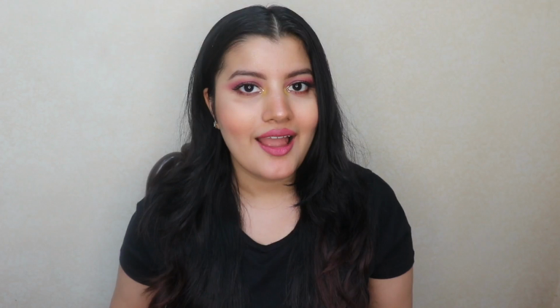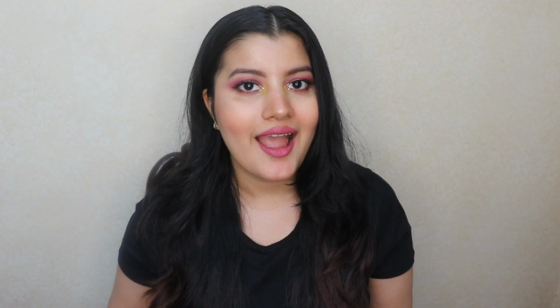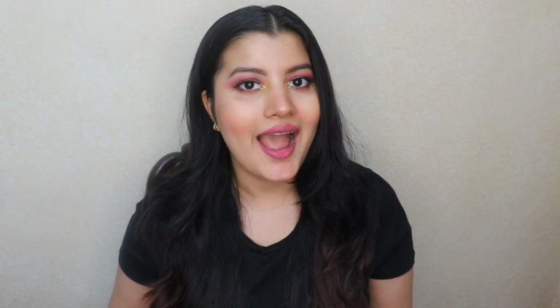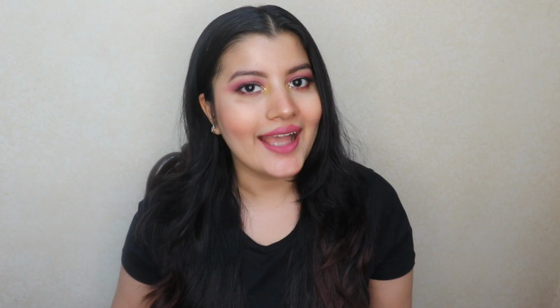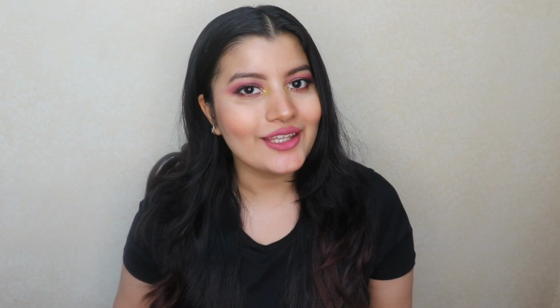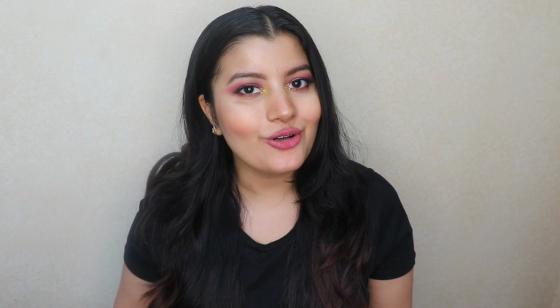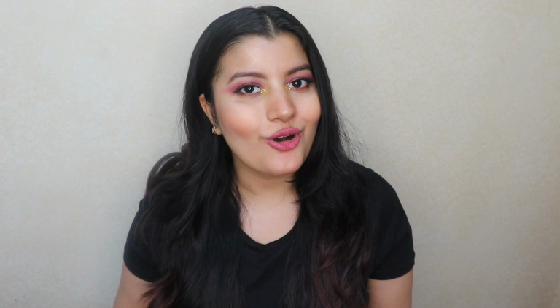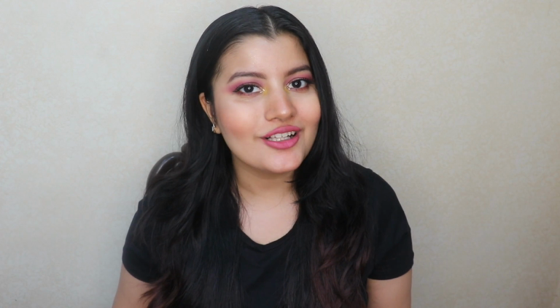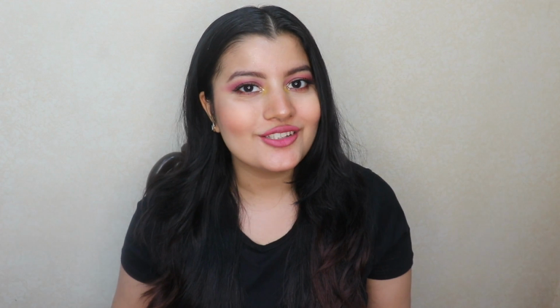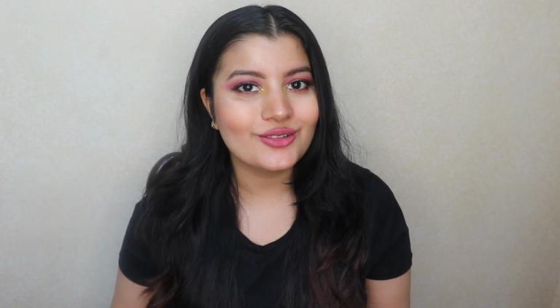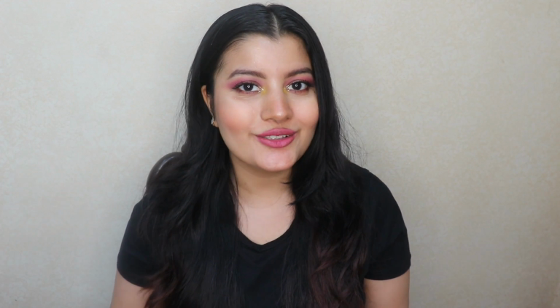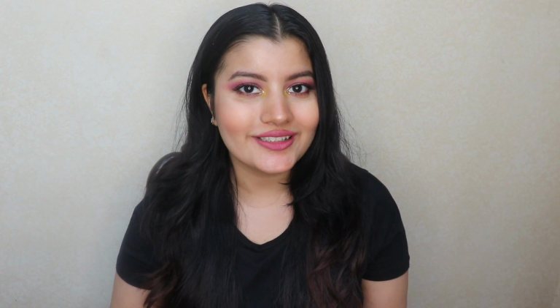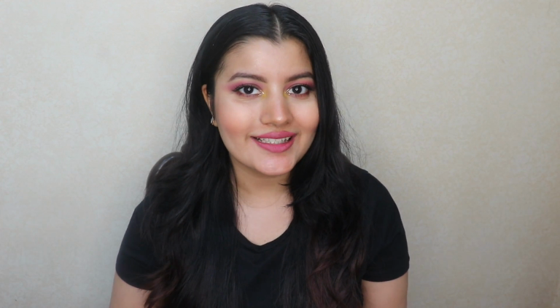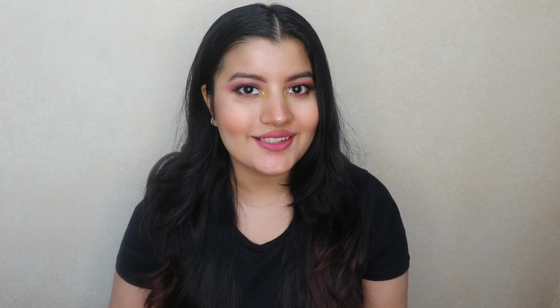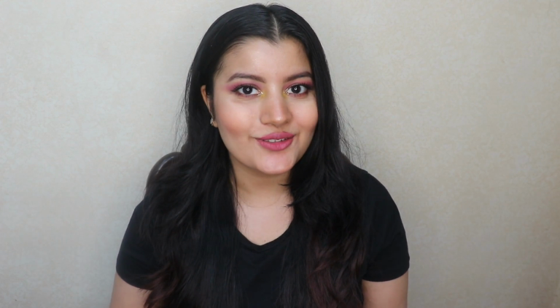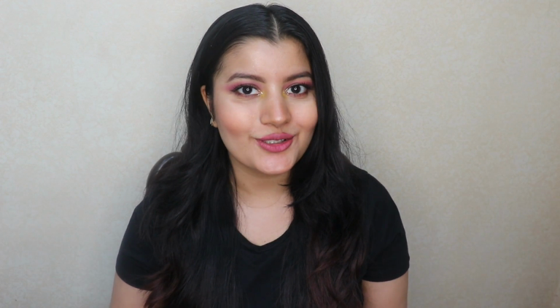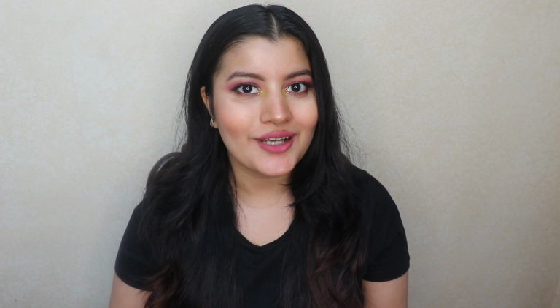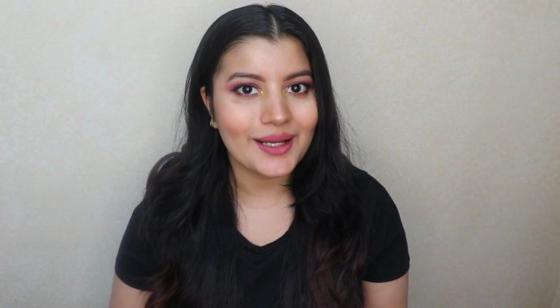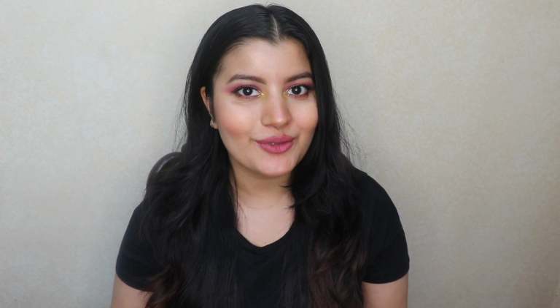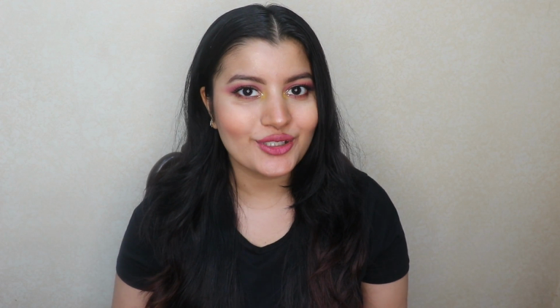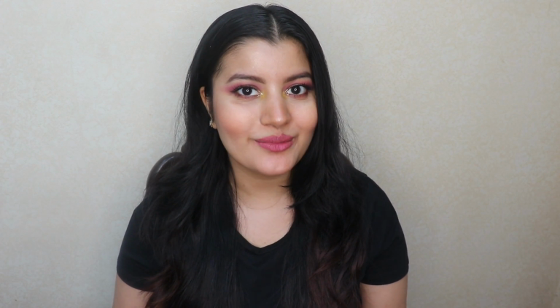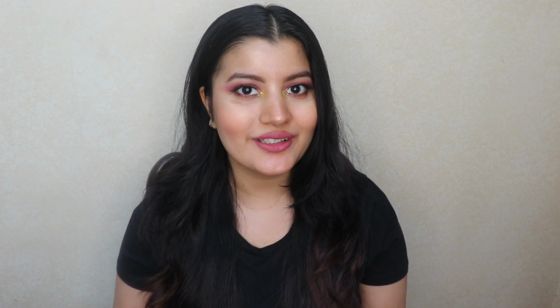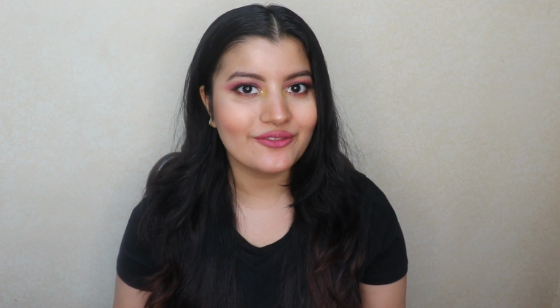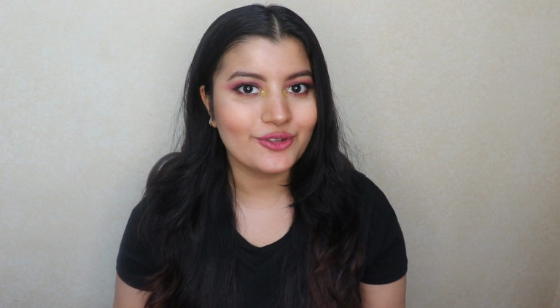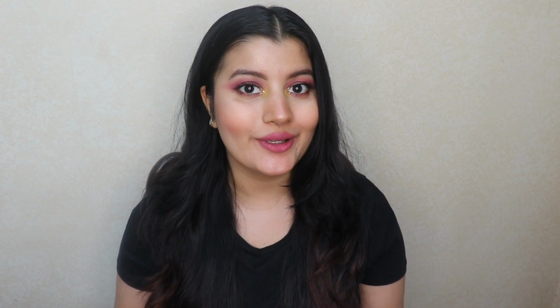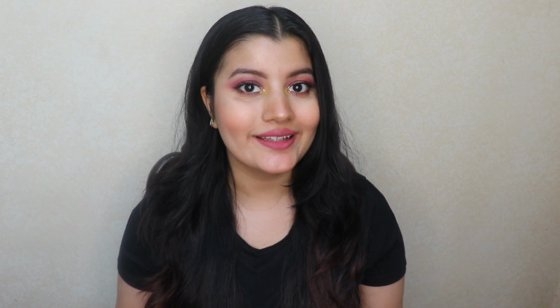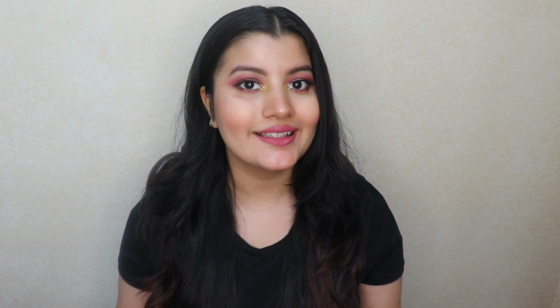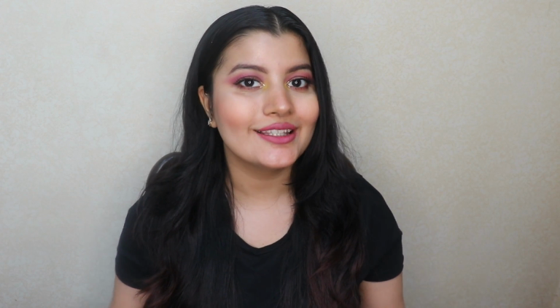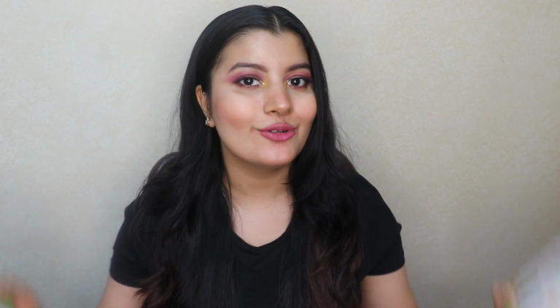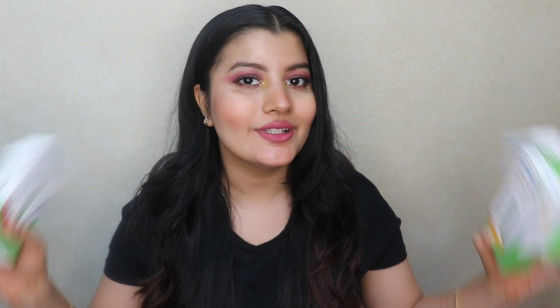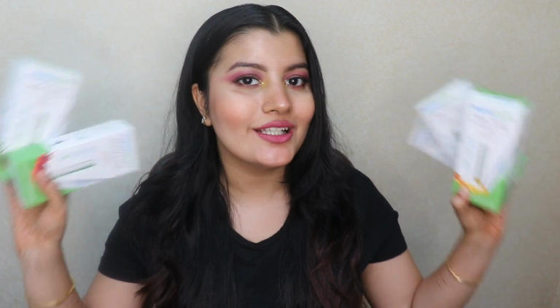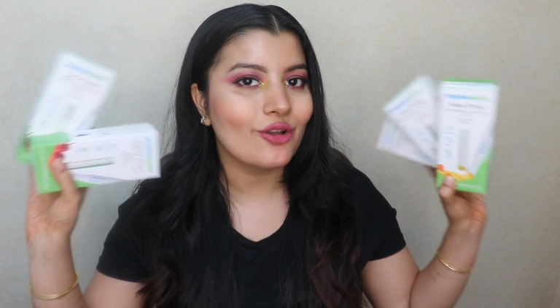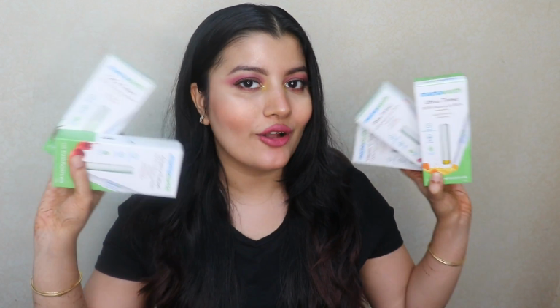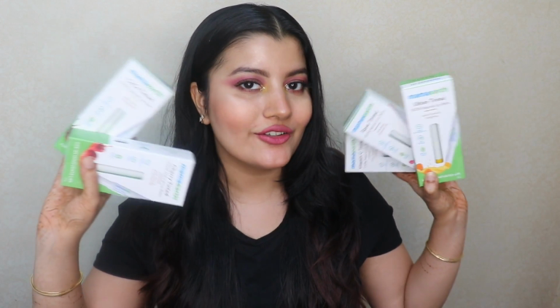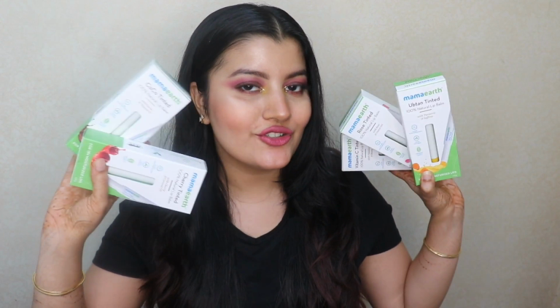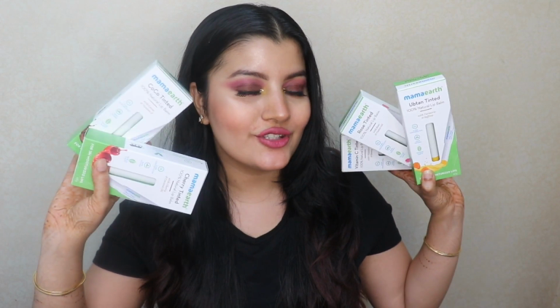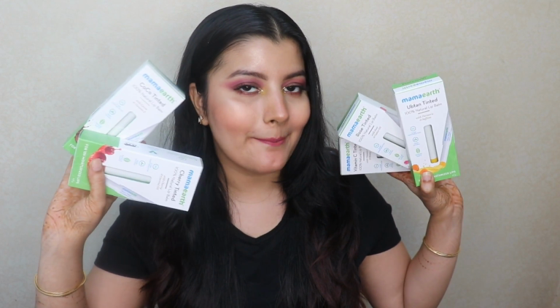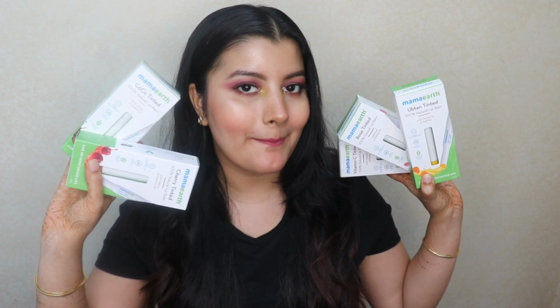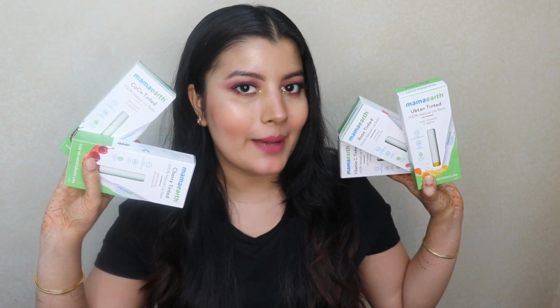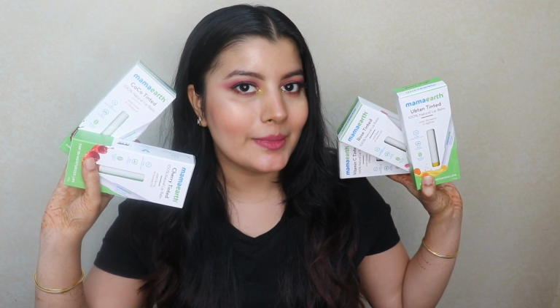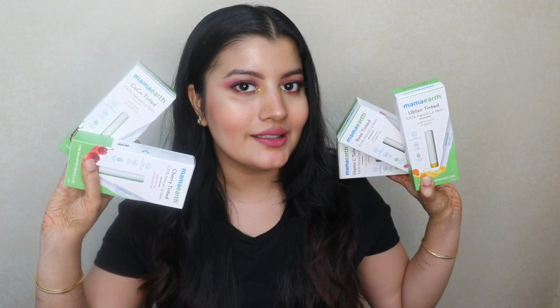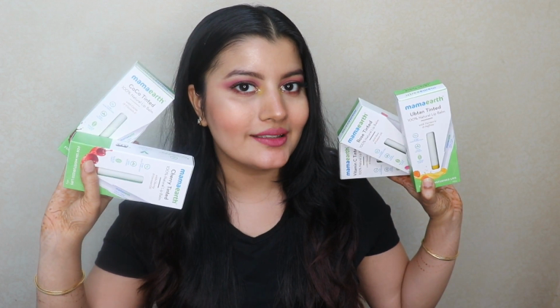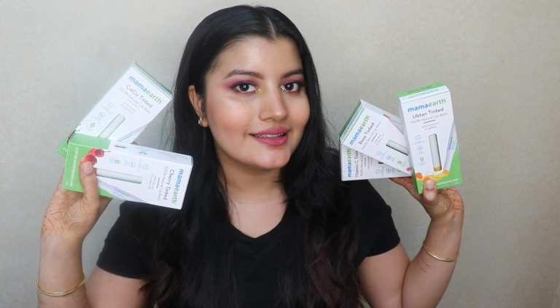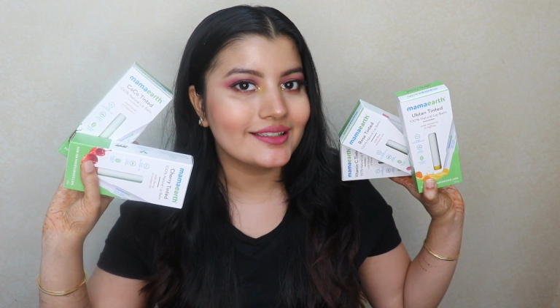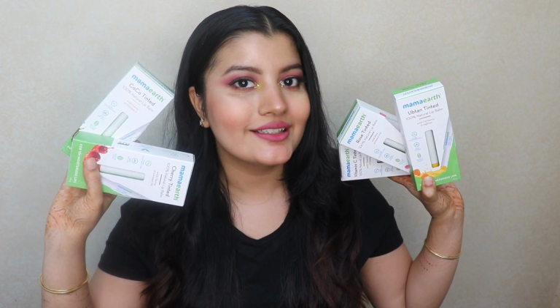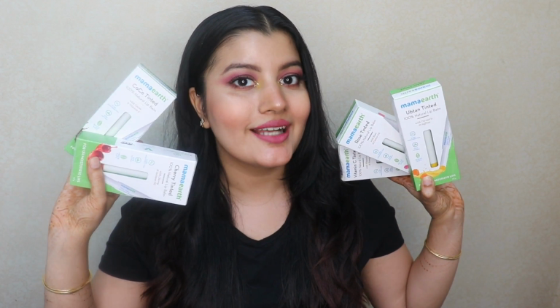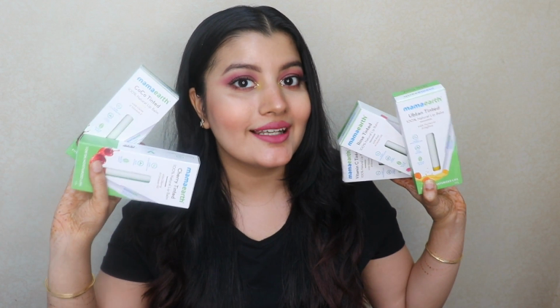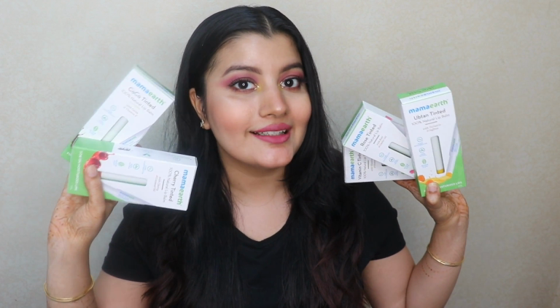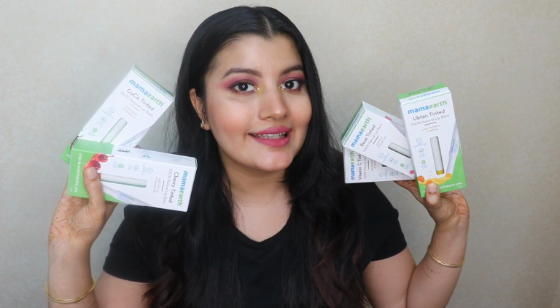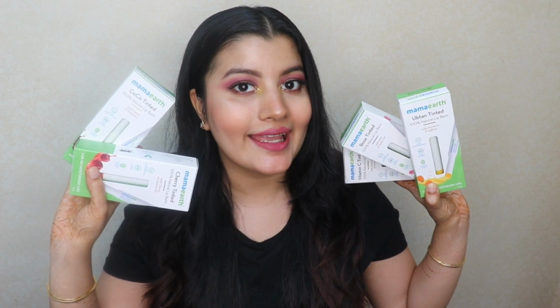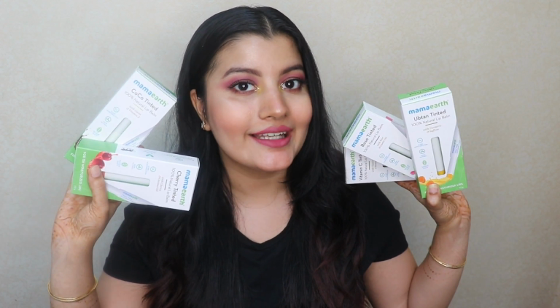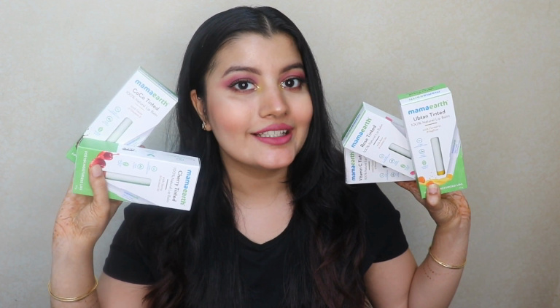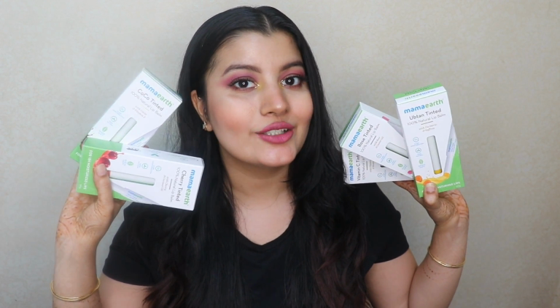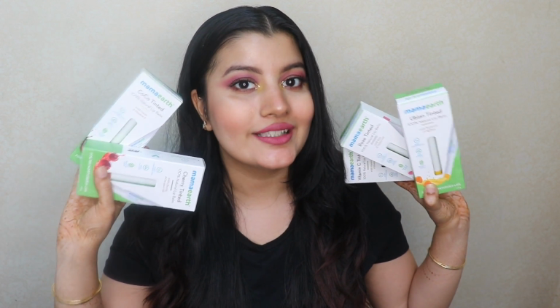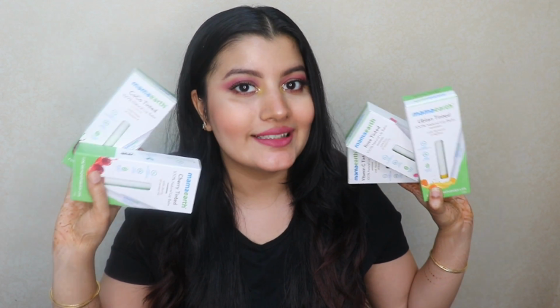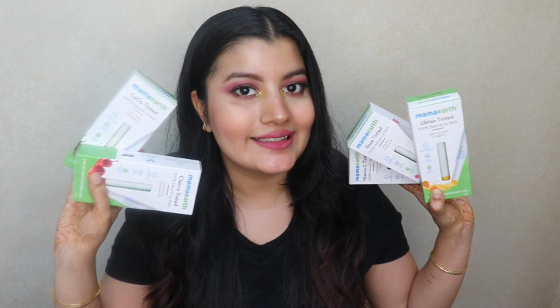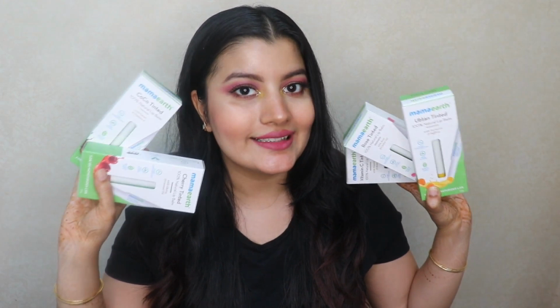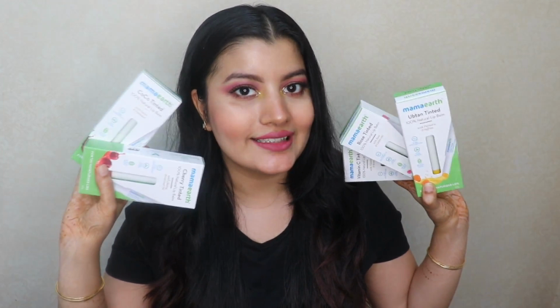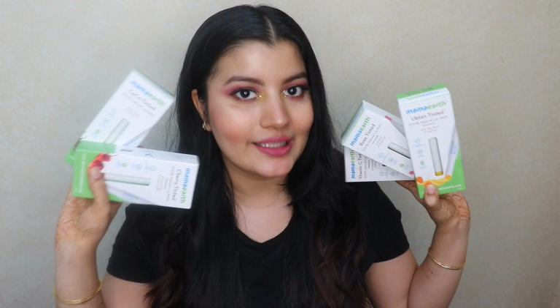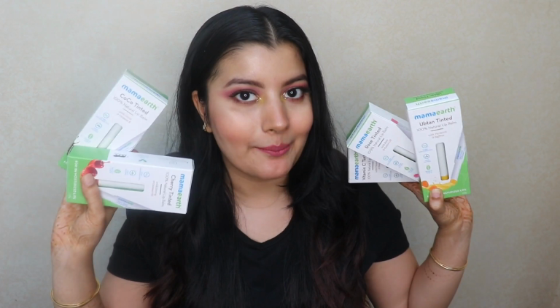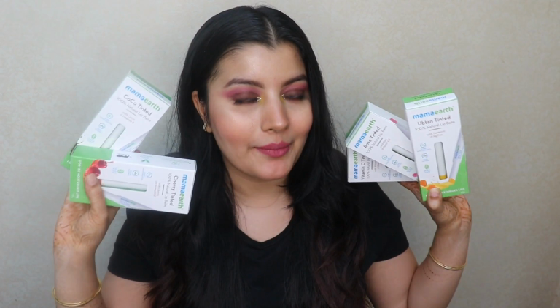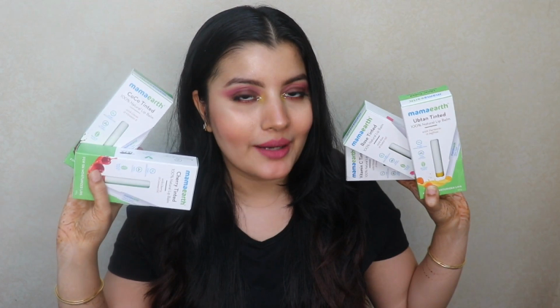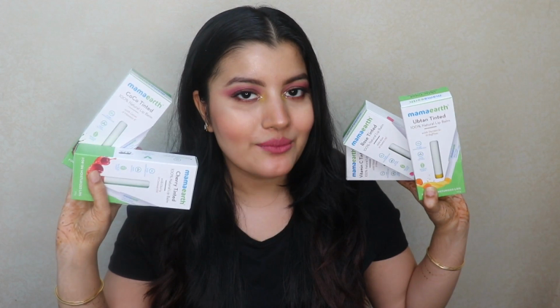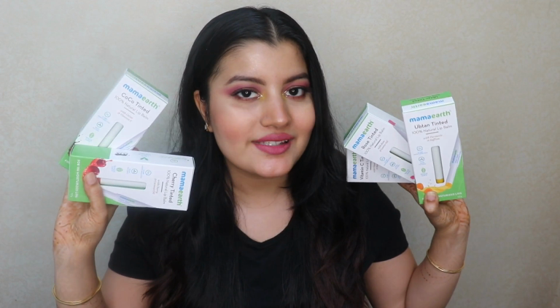Hi you all, so in today's video I'm going to be reviewing the newly launched Mama Earth Color Care Tinted Lip Balms.